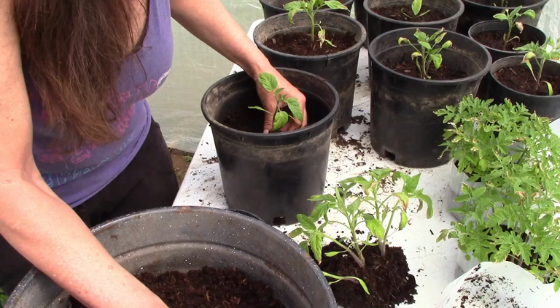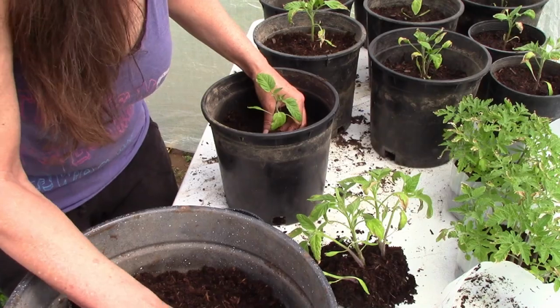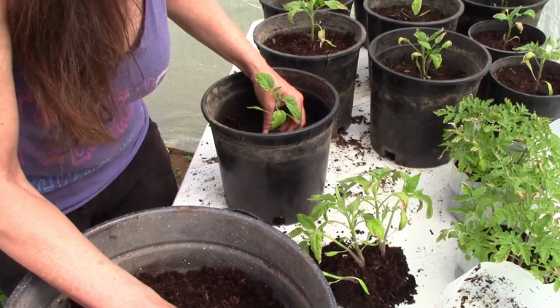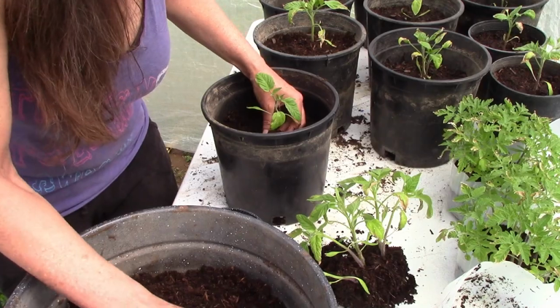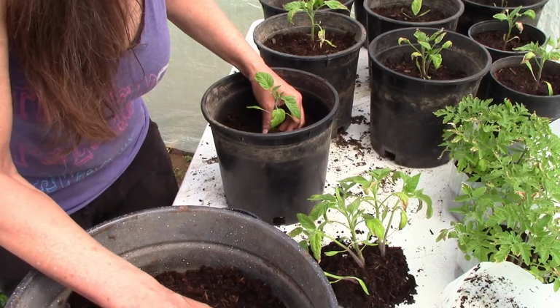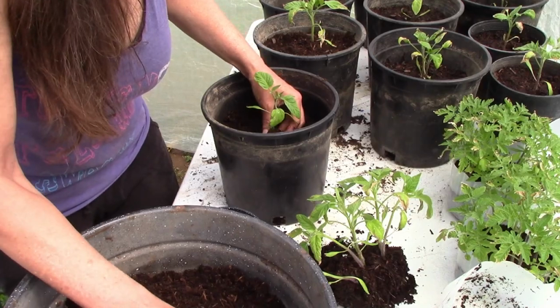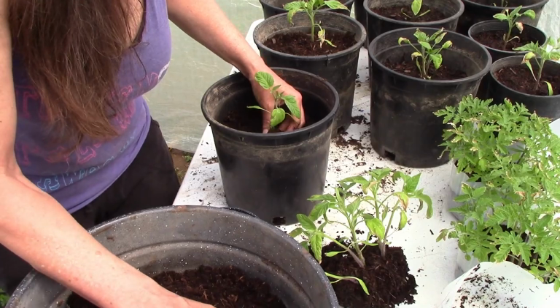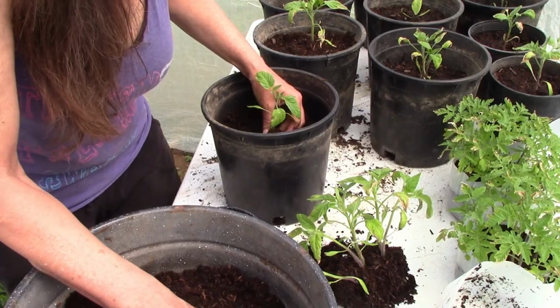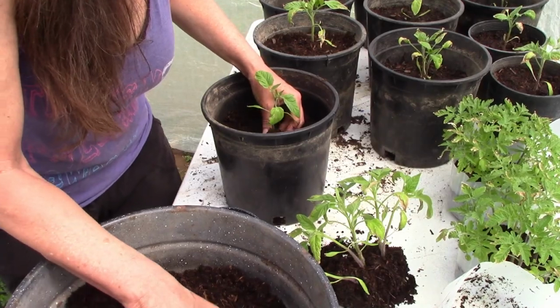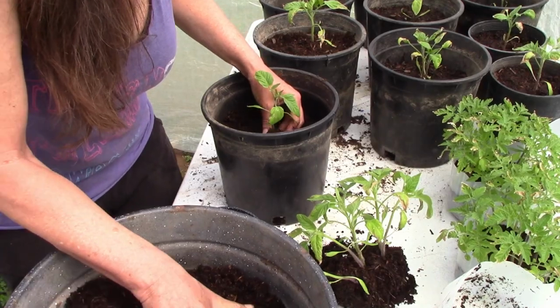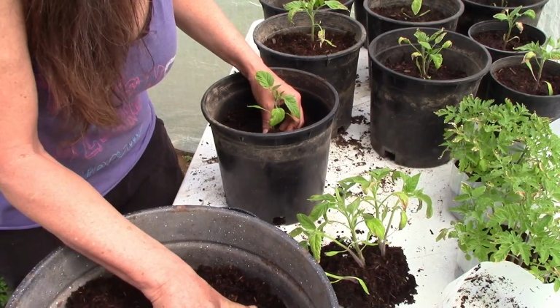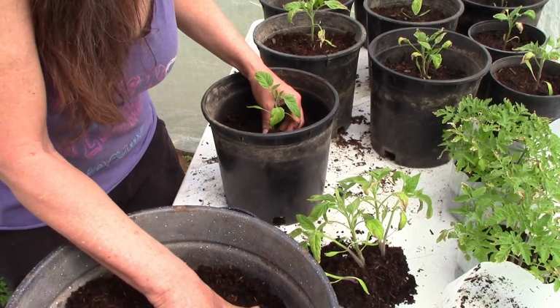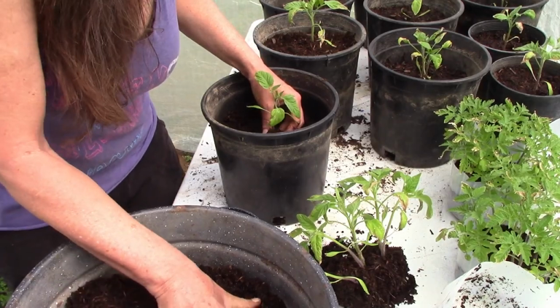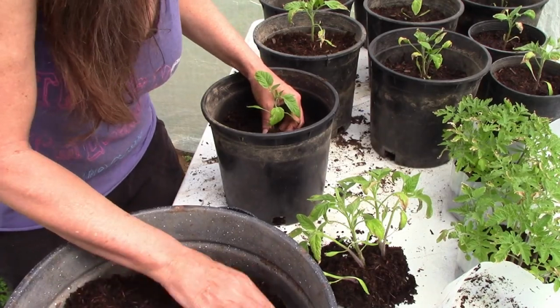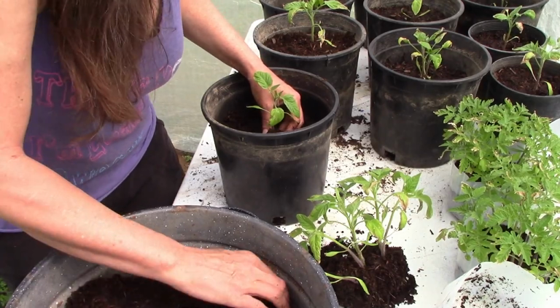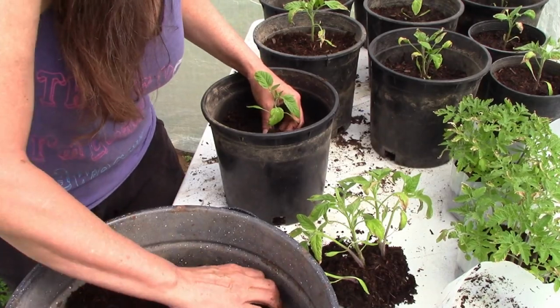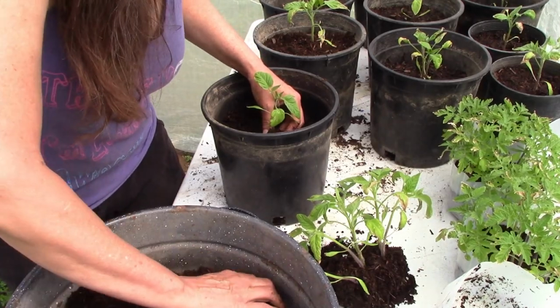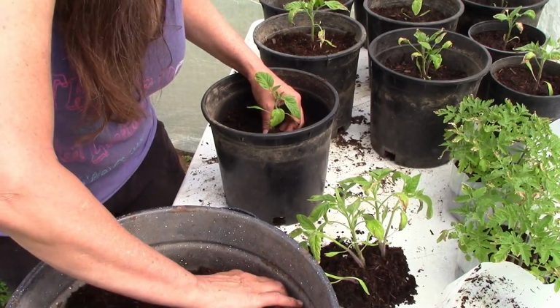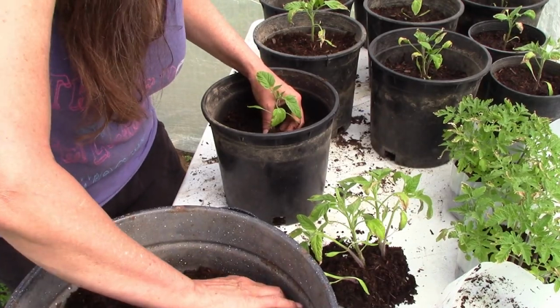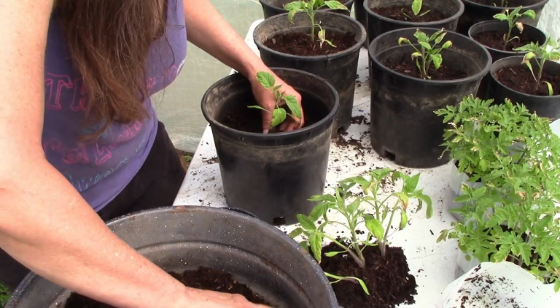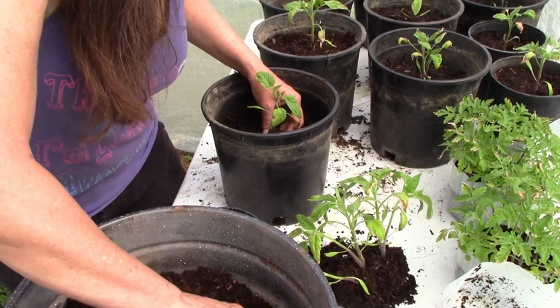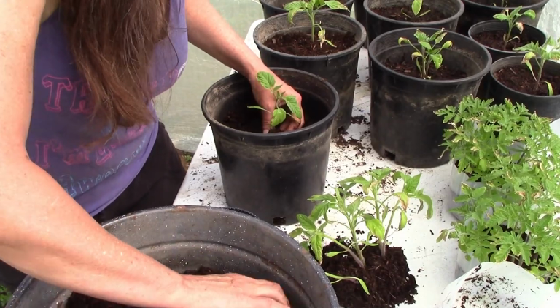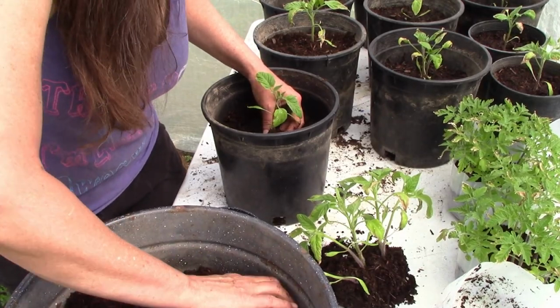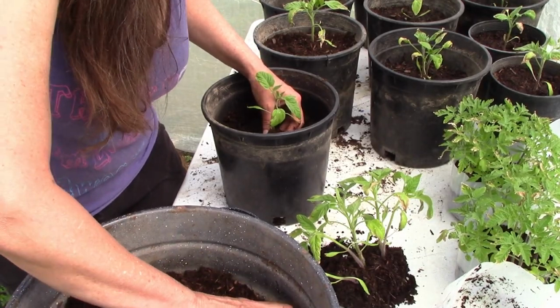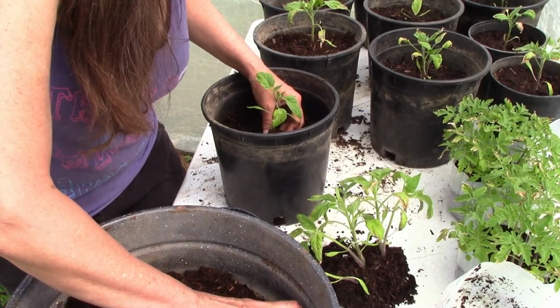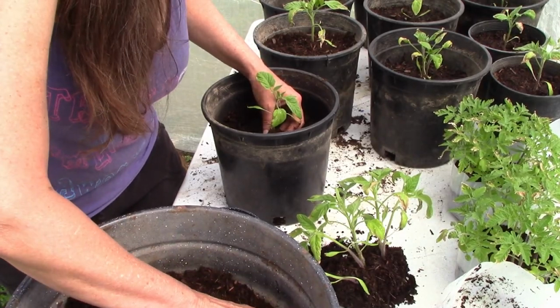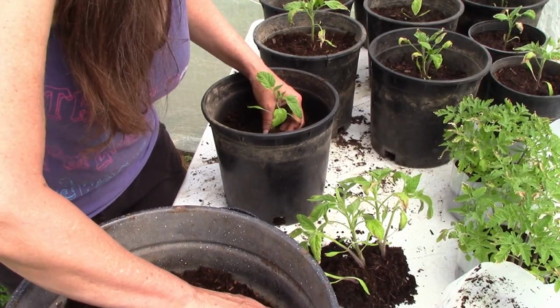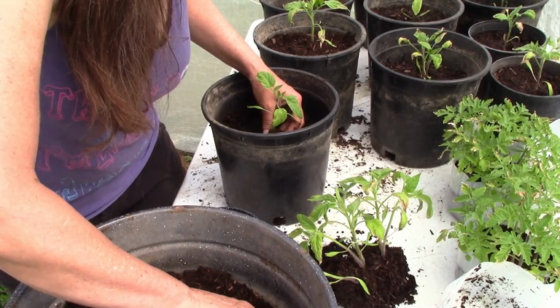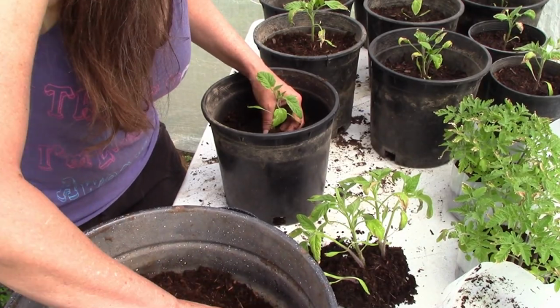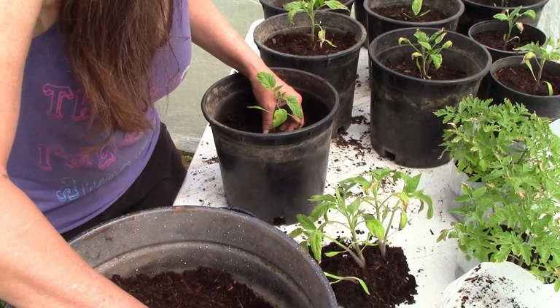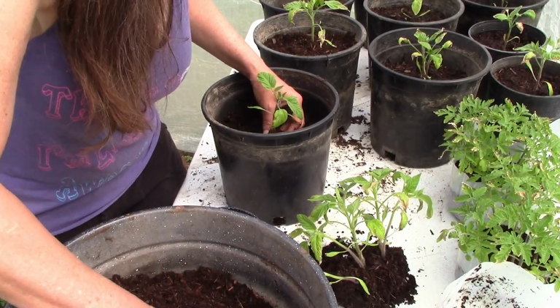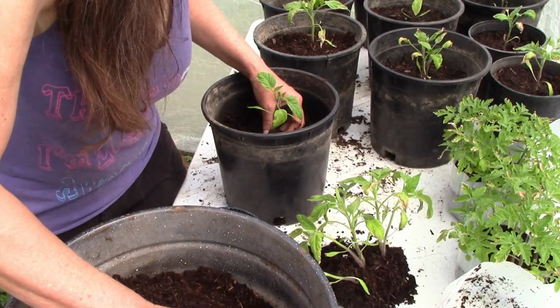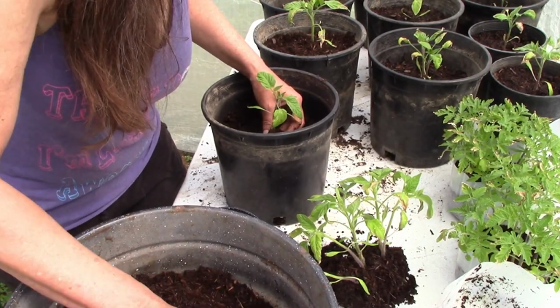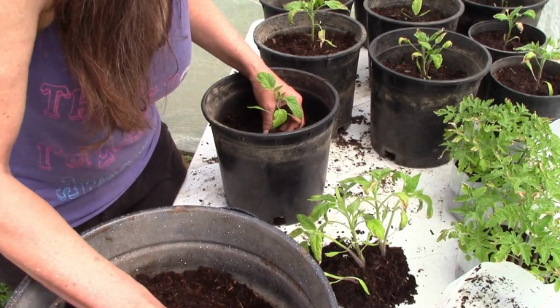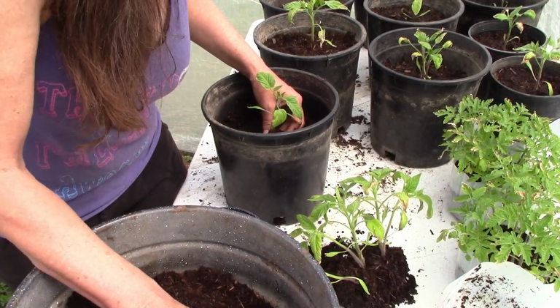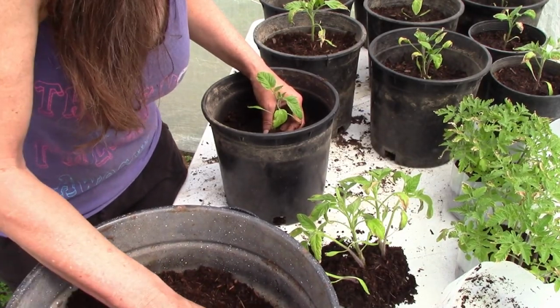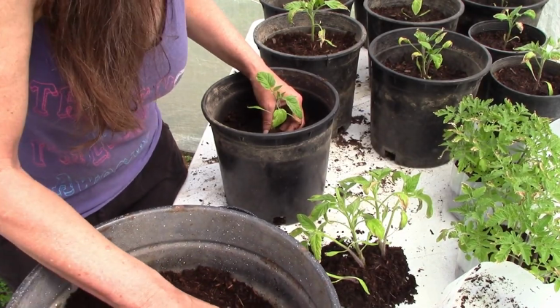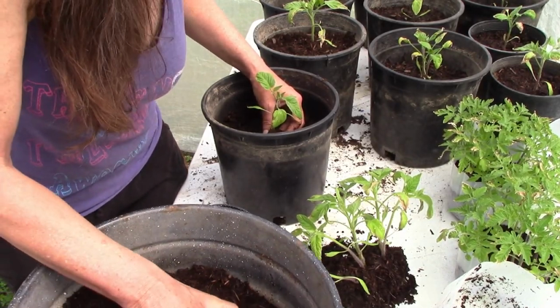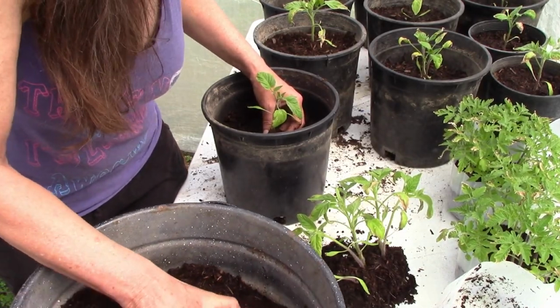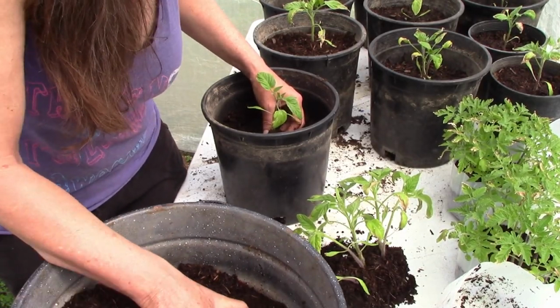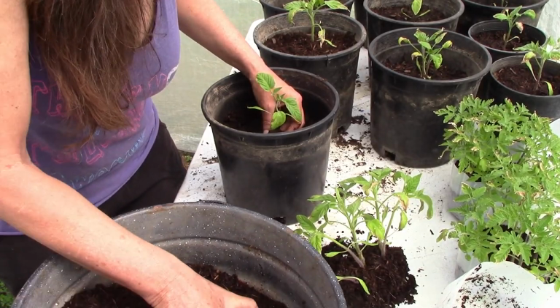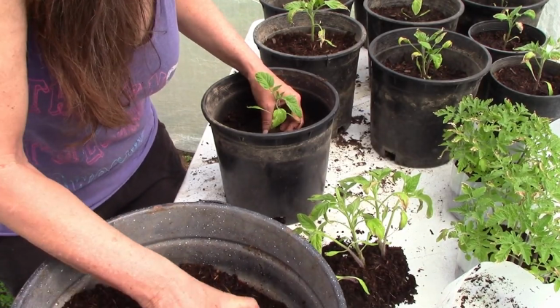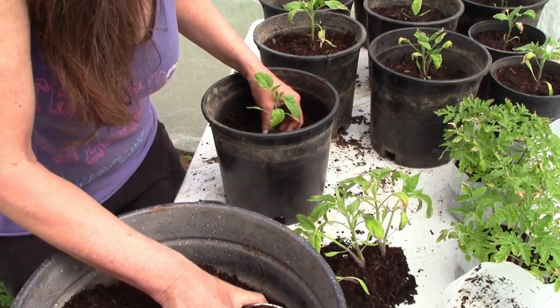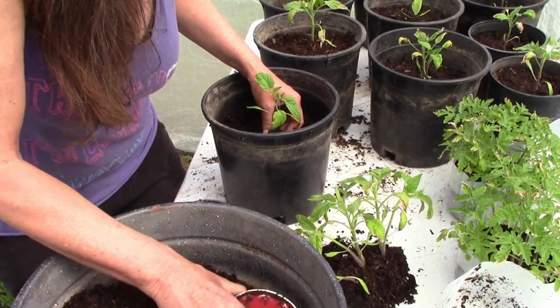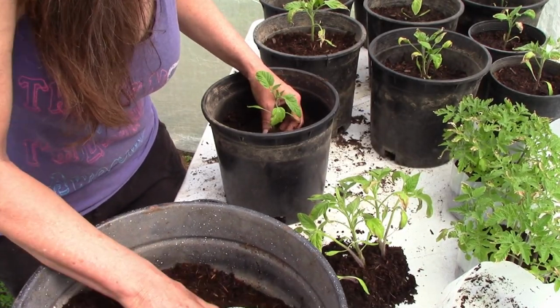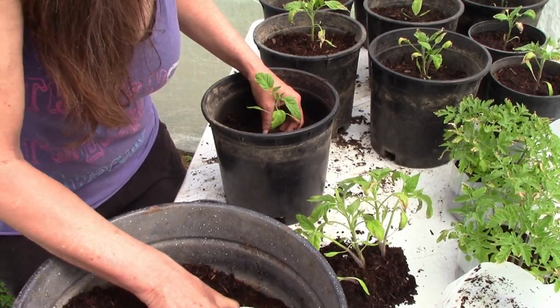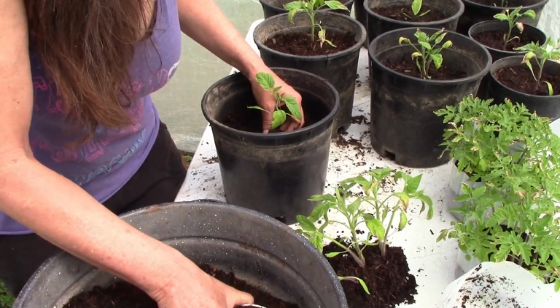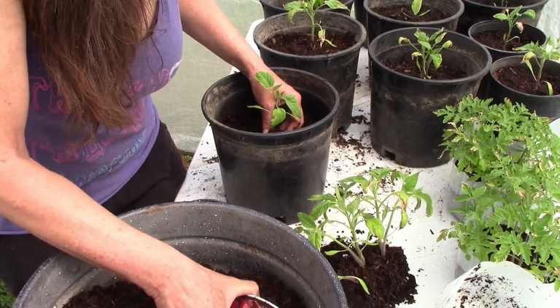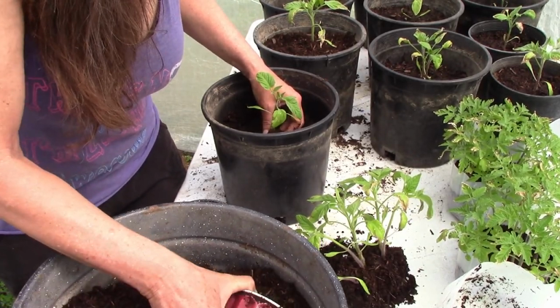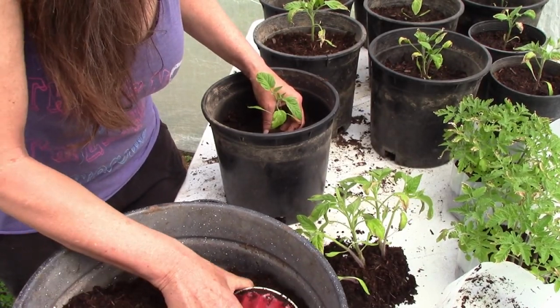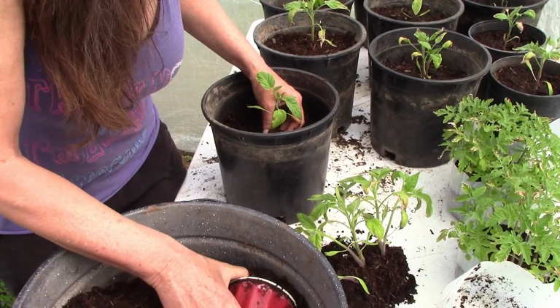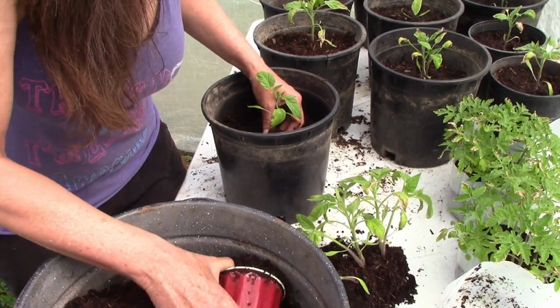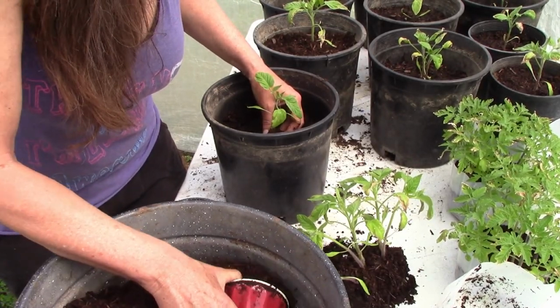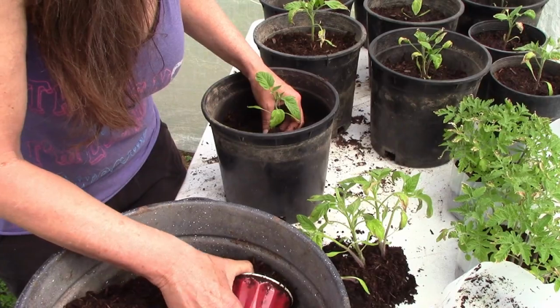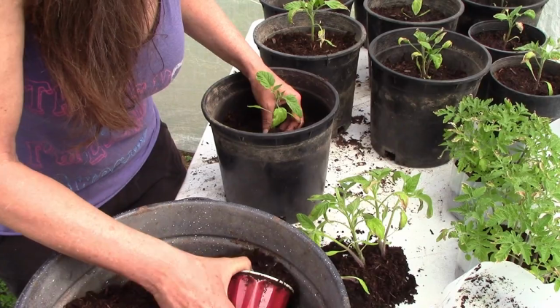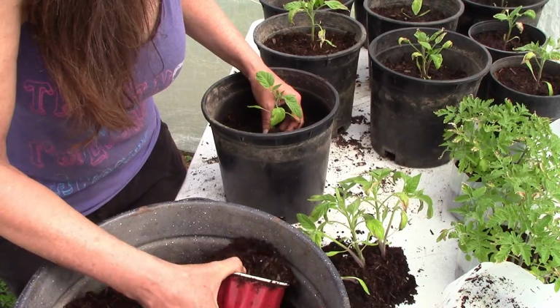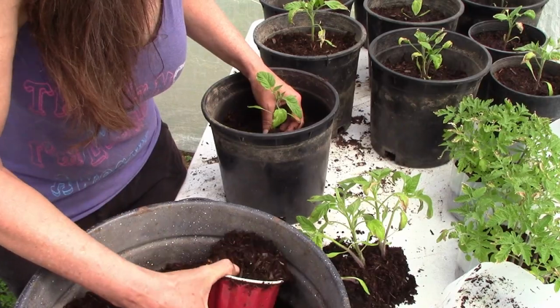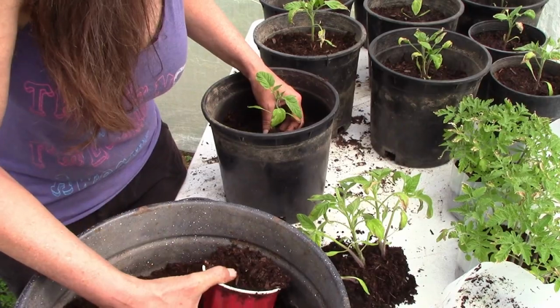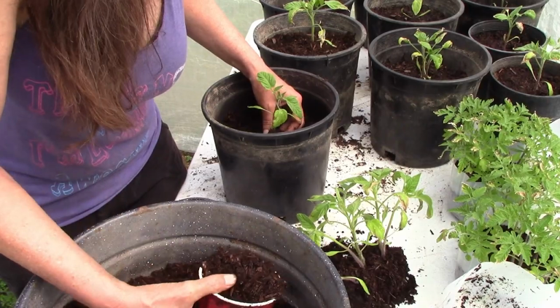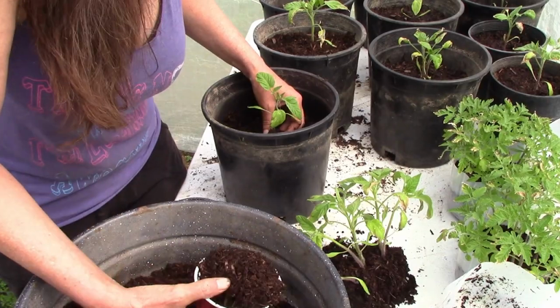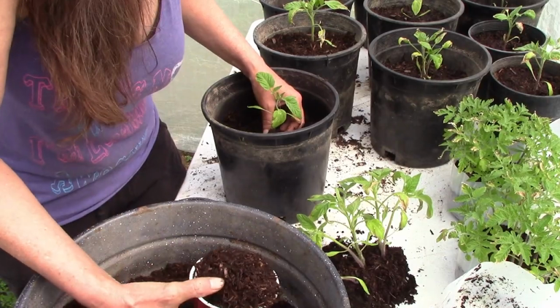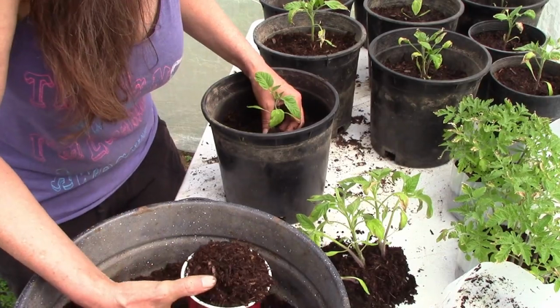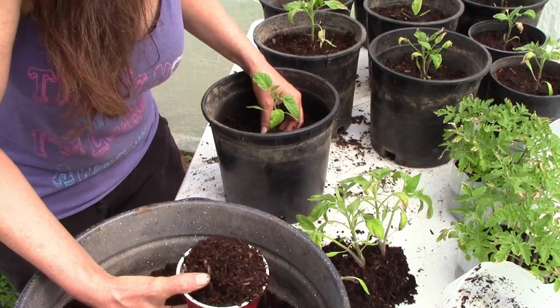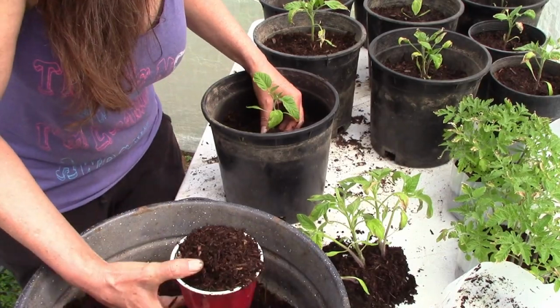So I'm just carefully breaking it apart, trying to save as much of the soil around the plant as I can, because I know that's what you're supposed to do.